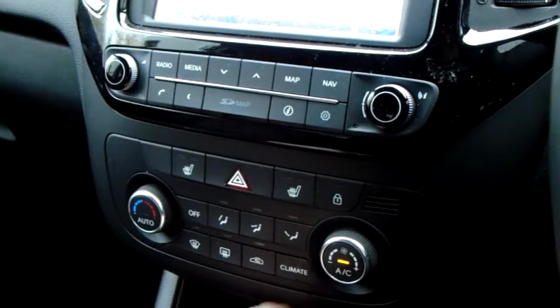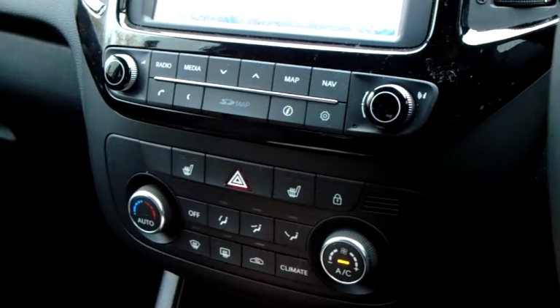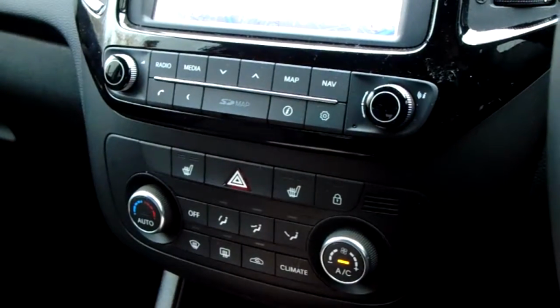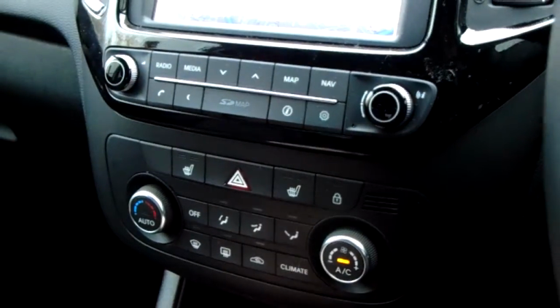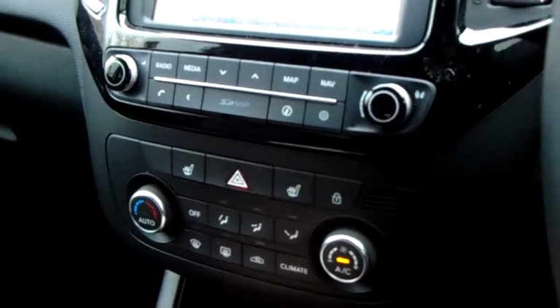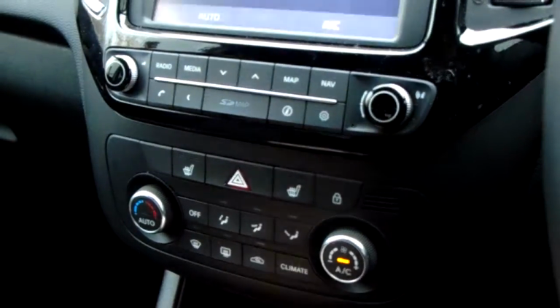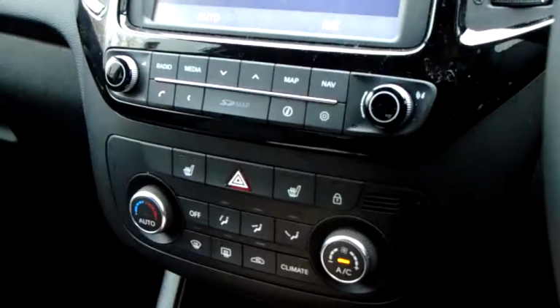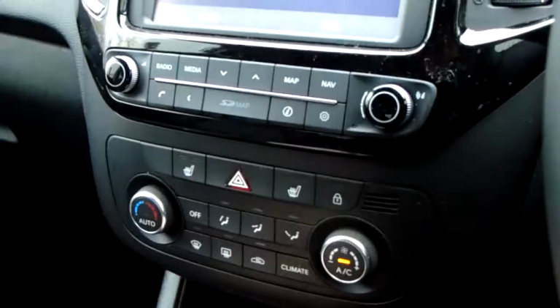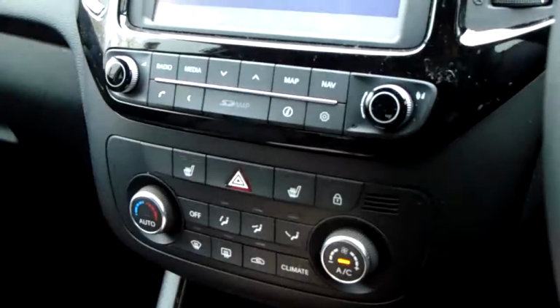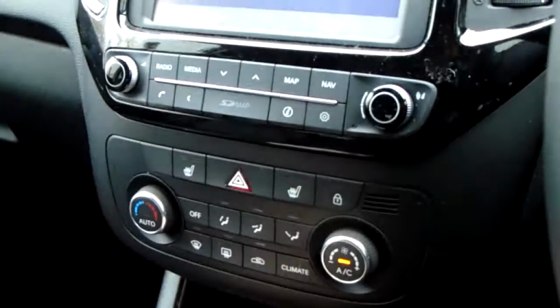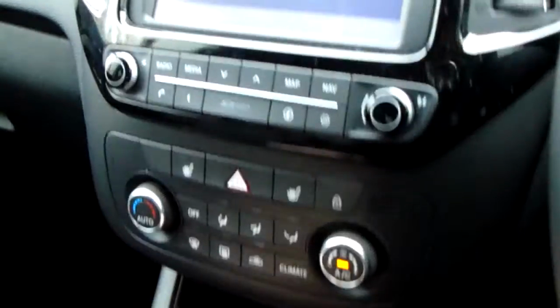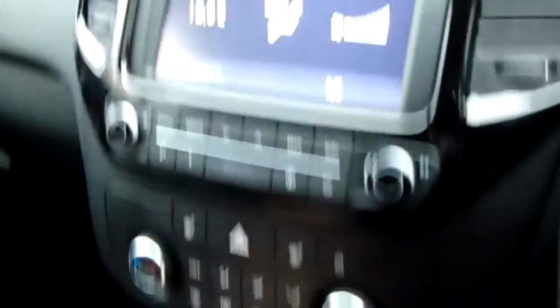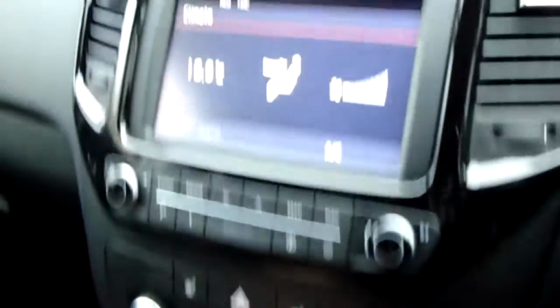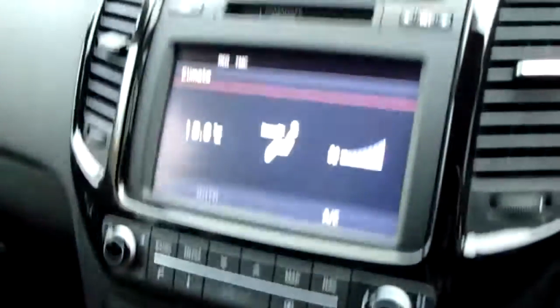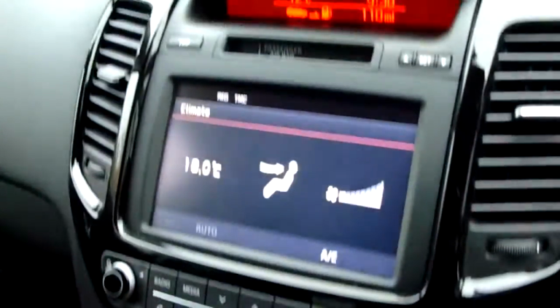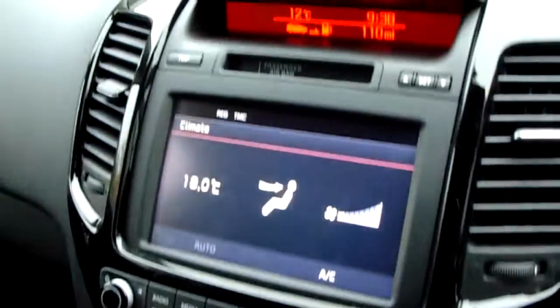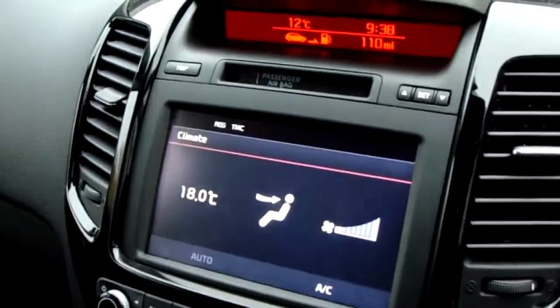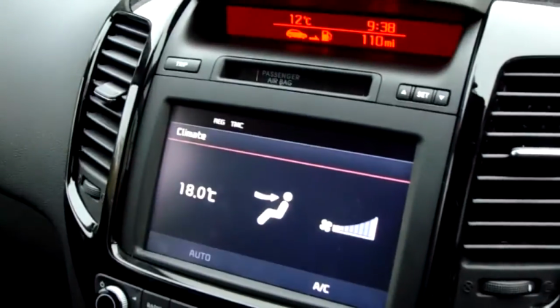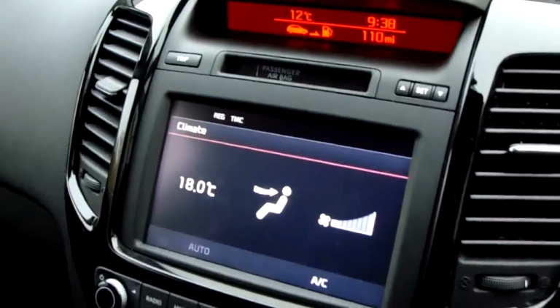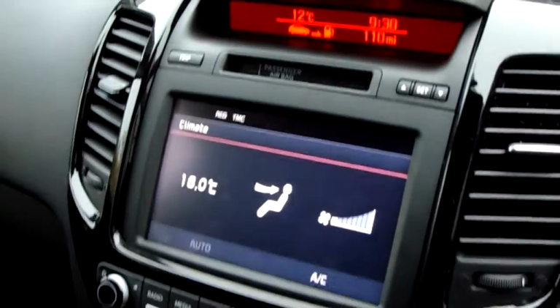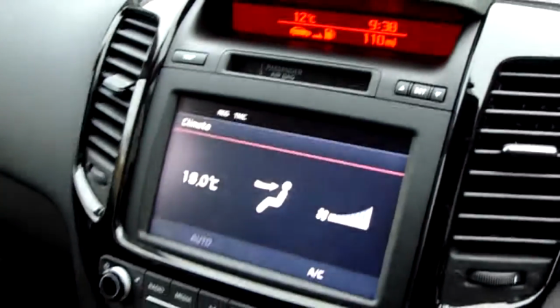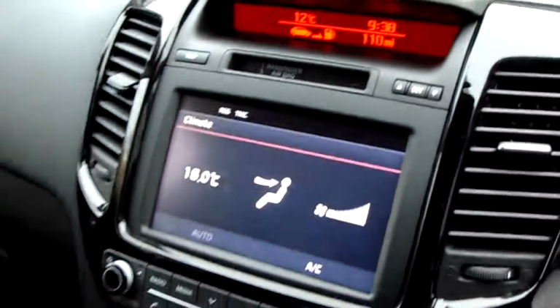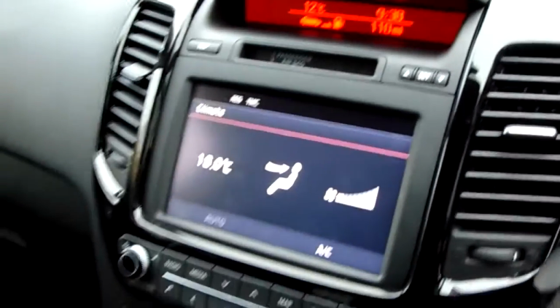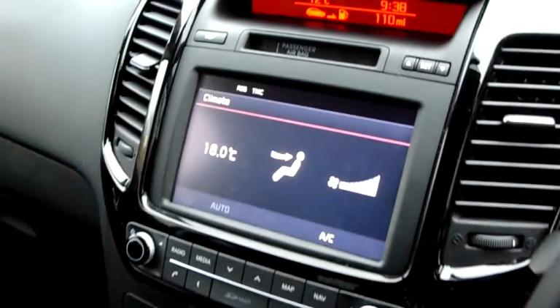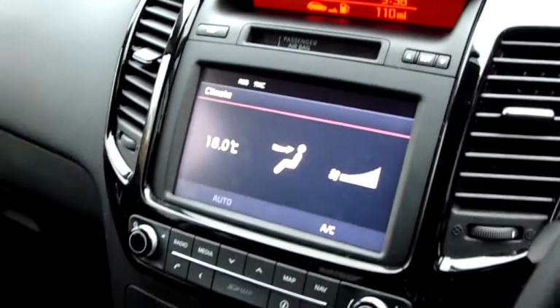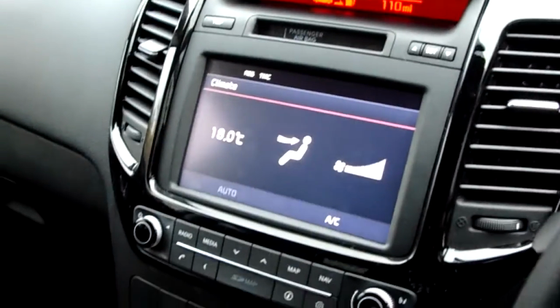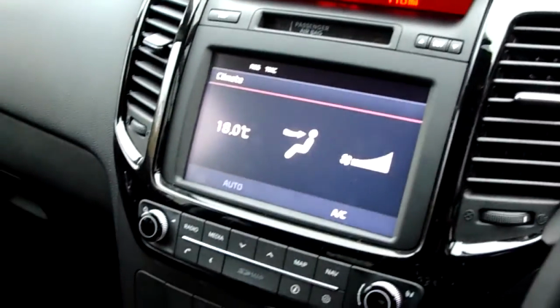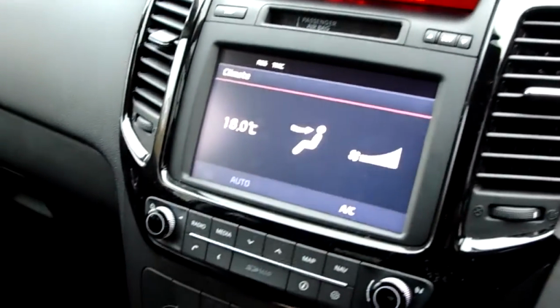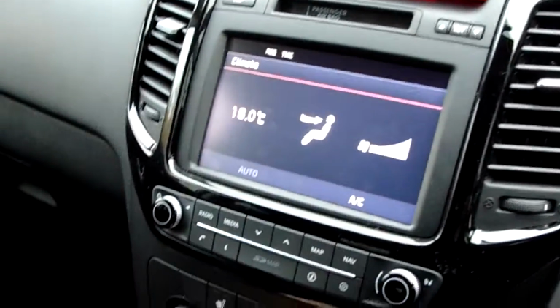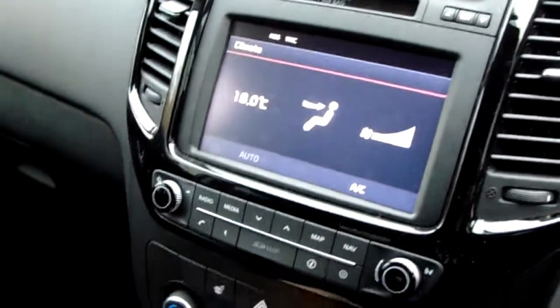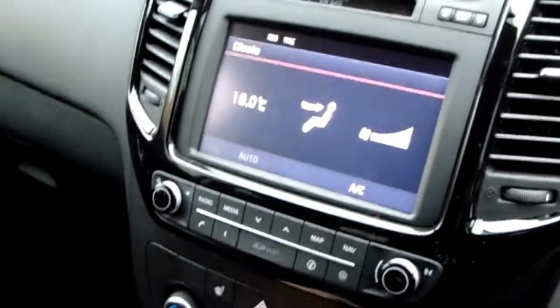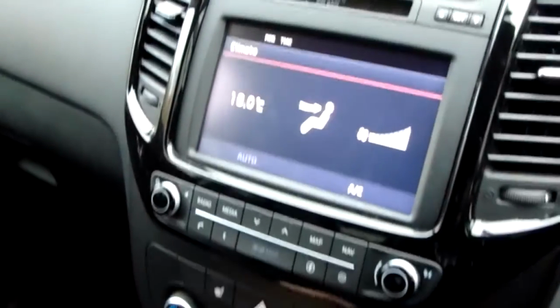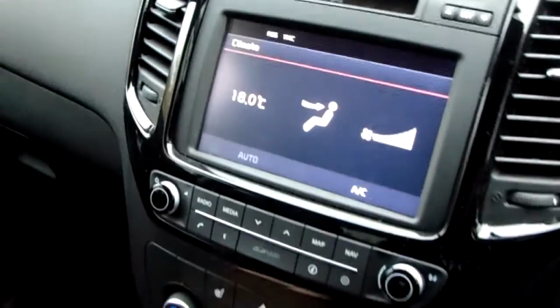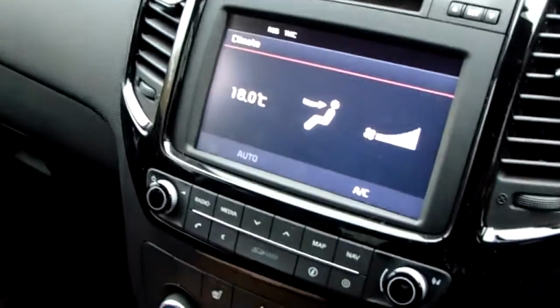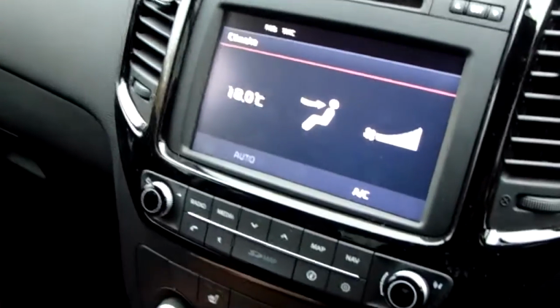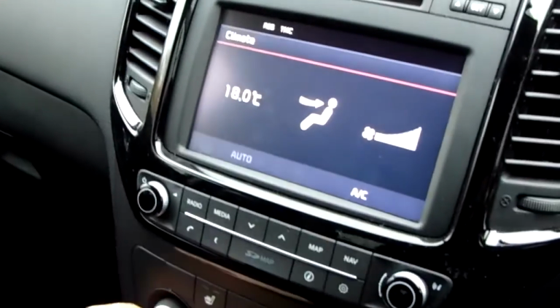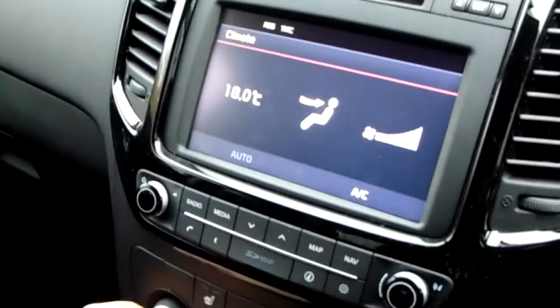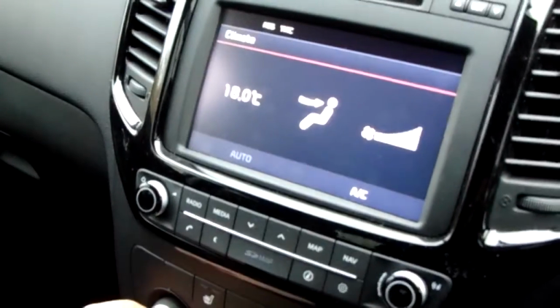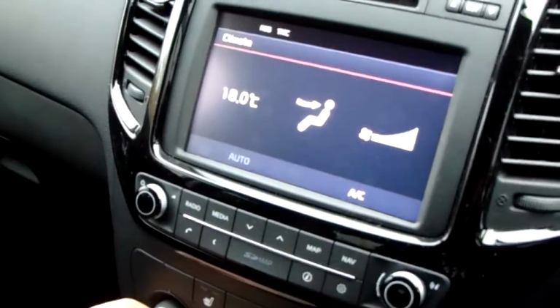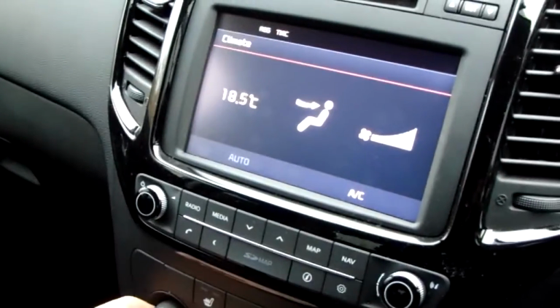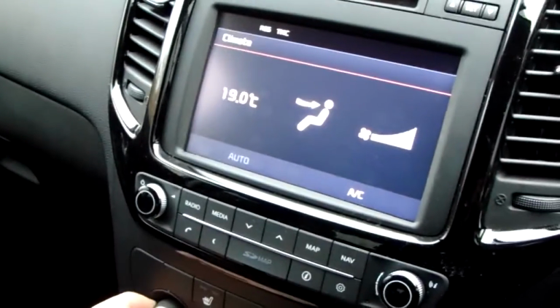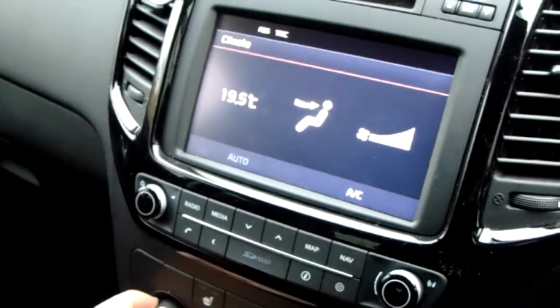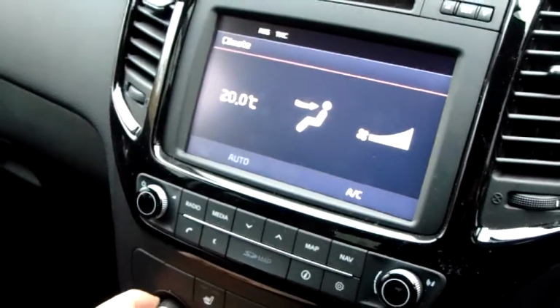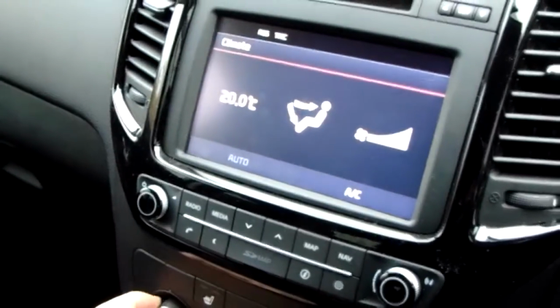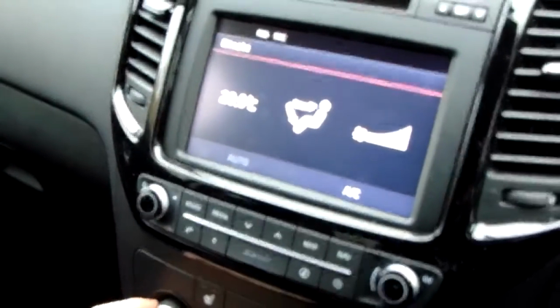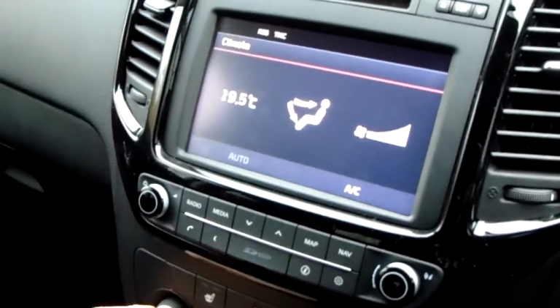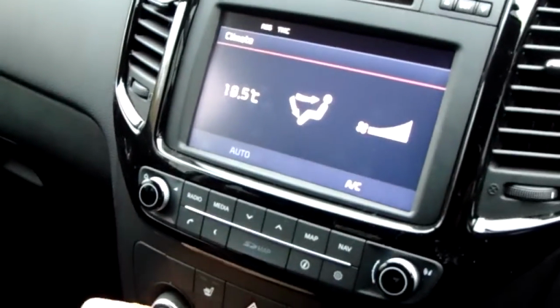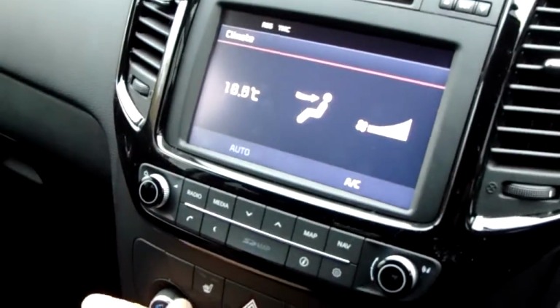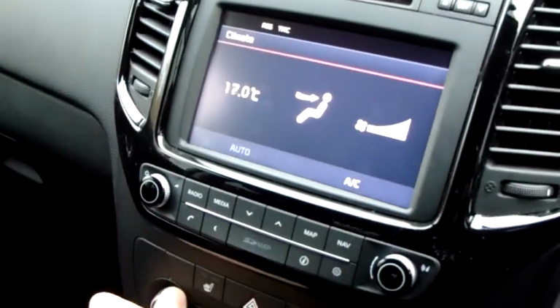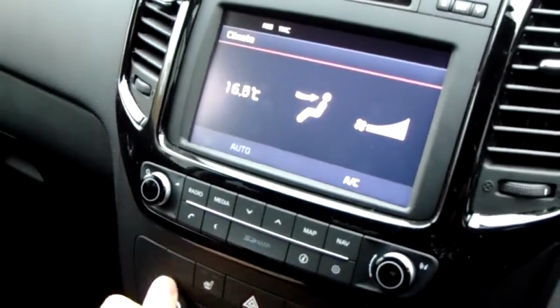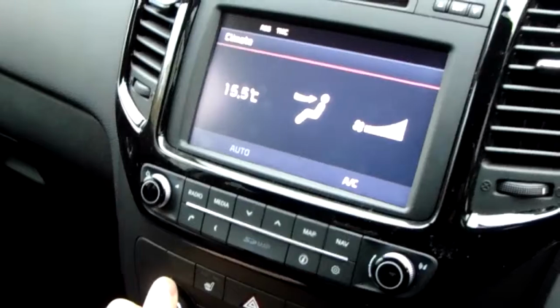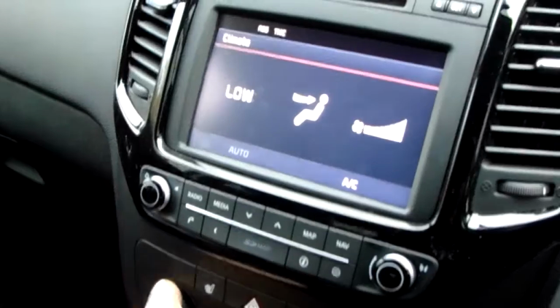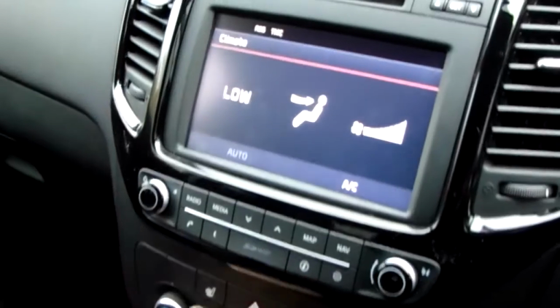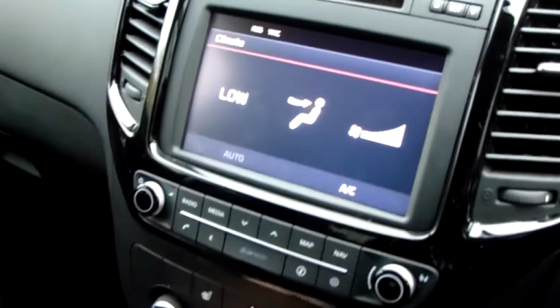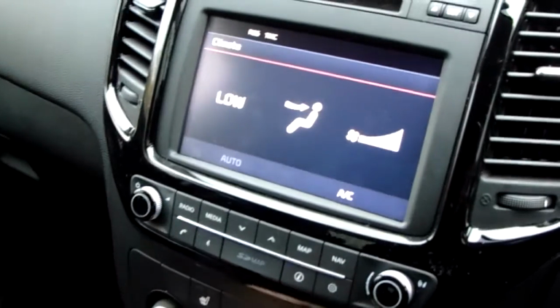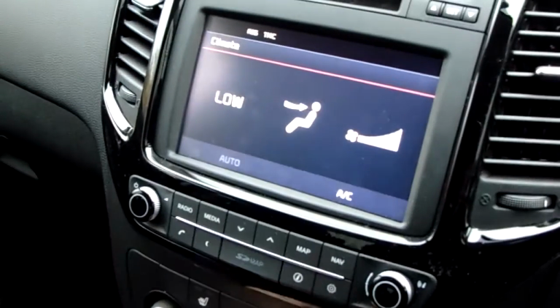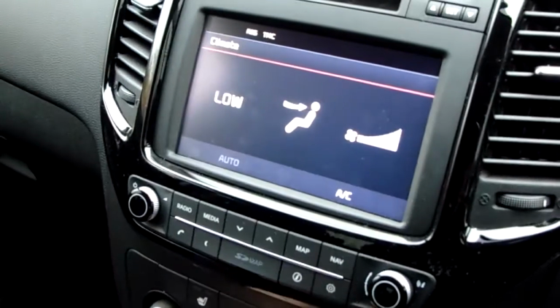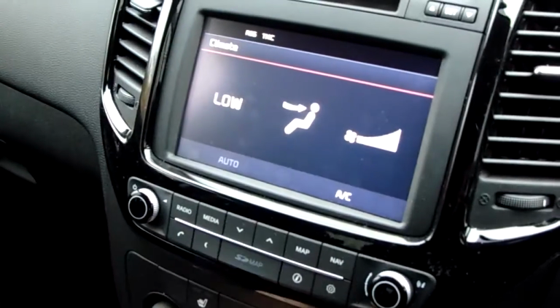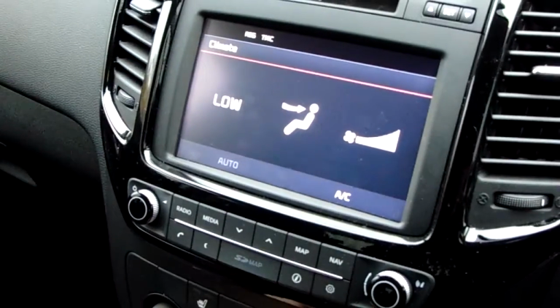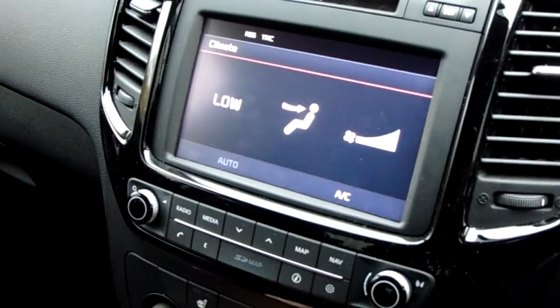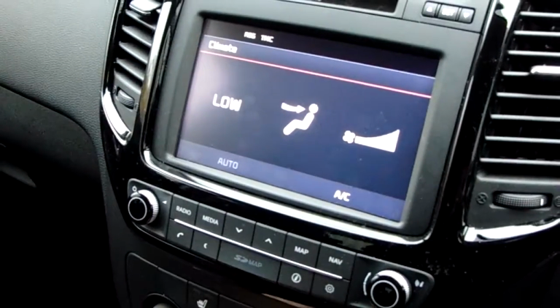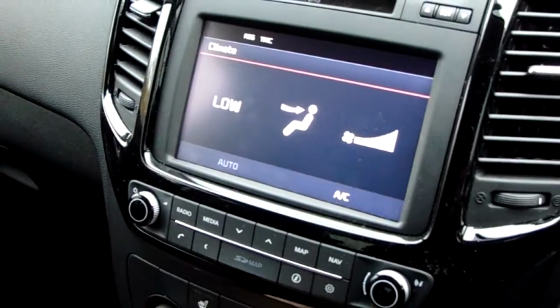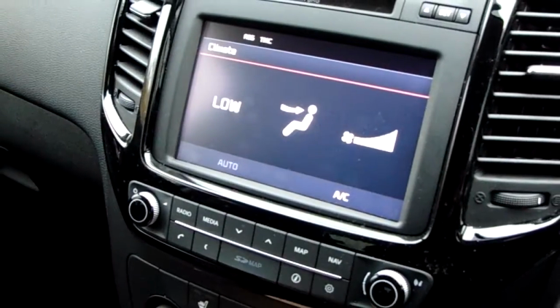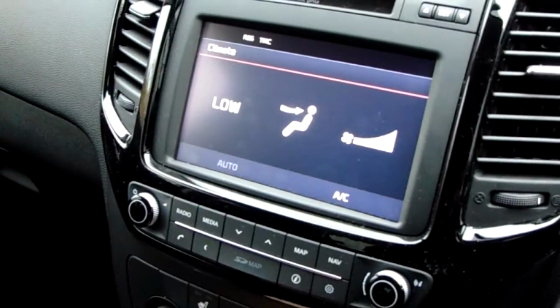Really easy to change the fan direction and speed just by using that dial and these buttons. You can also open the climate control up on the full screen just by pressing that climate button and see any changes from there.